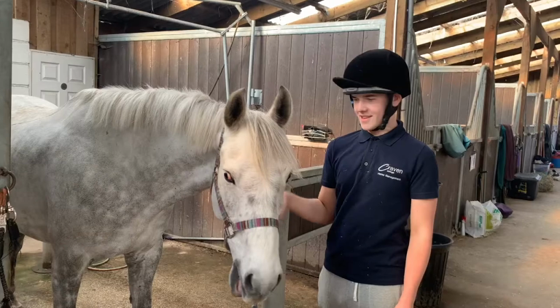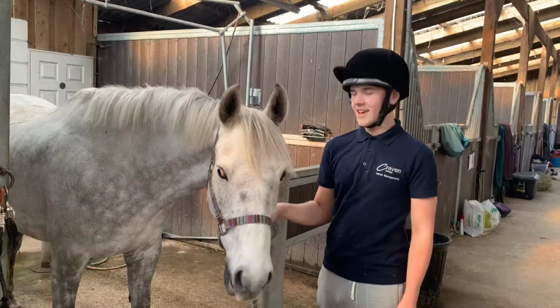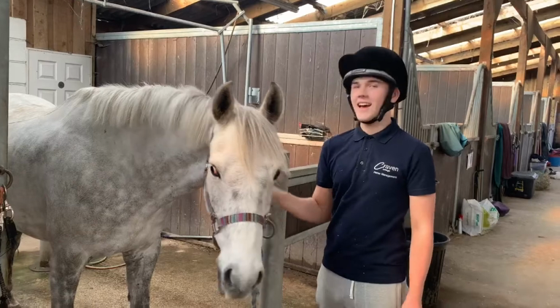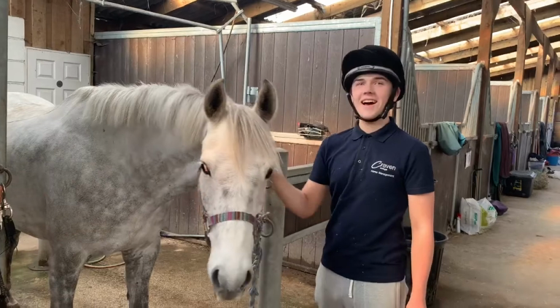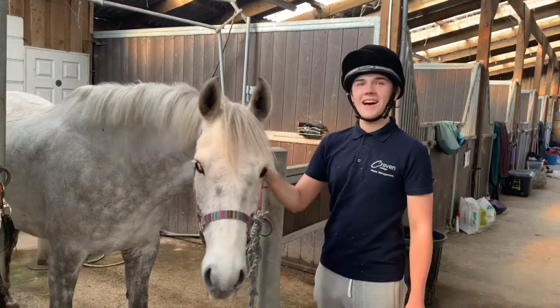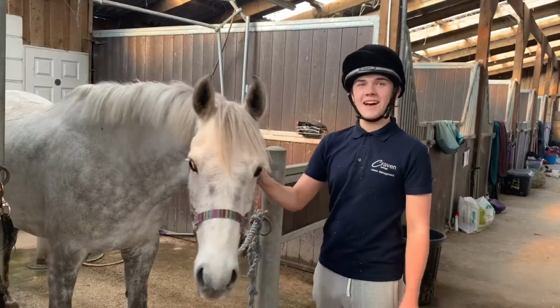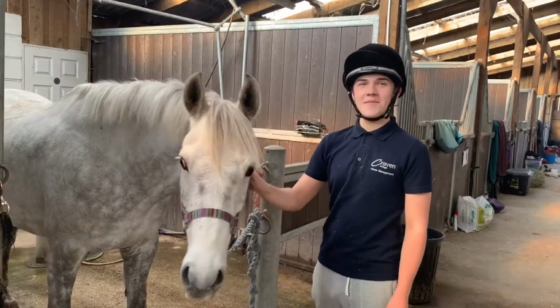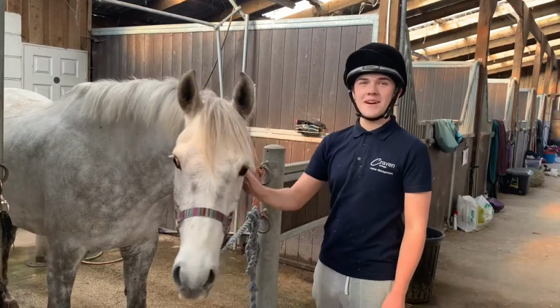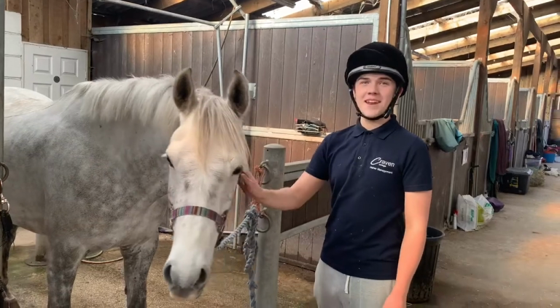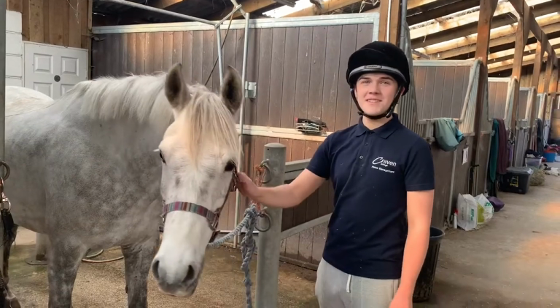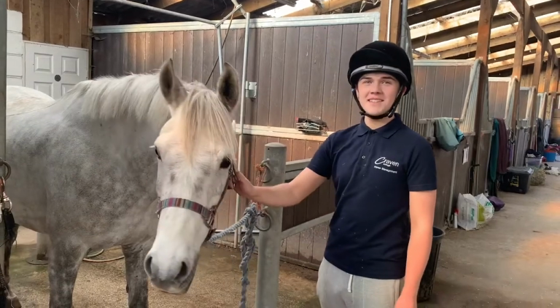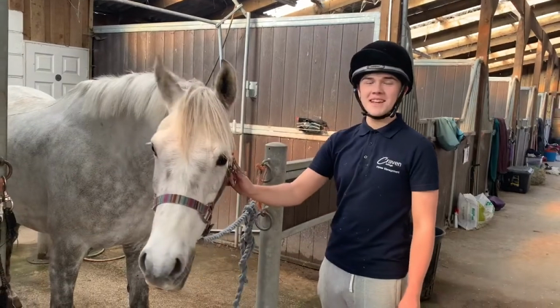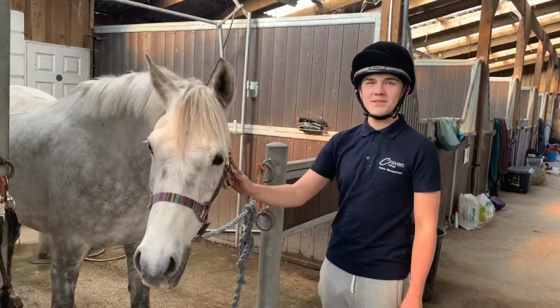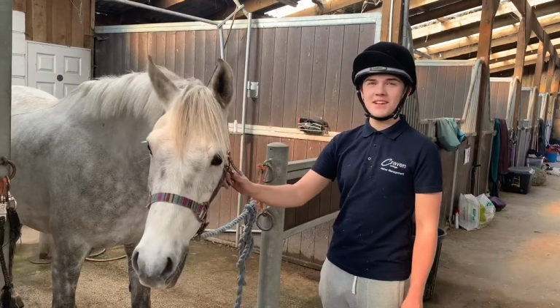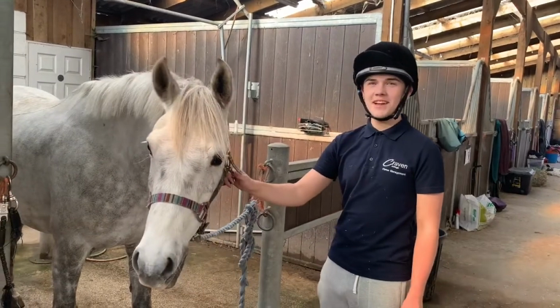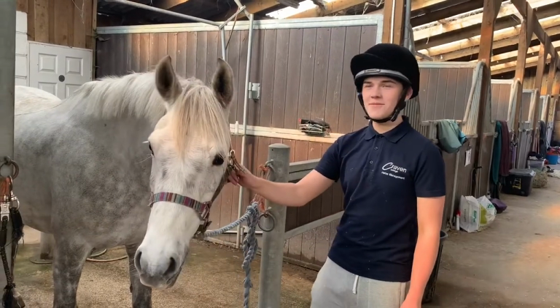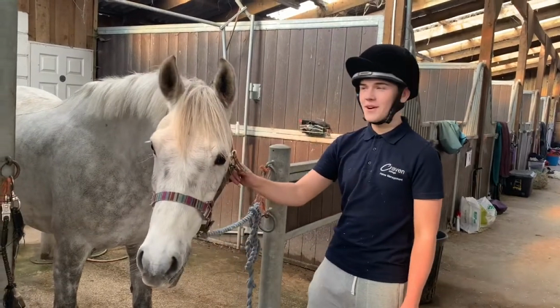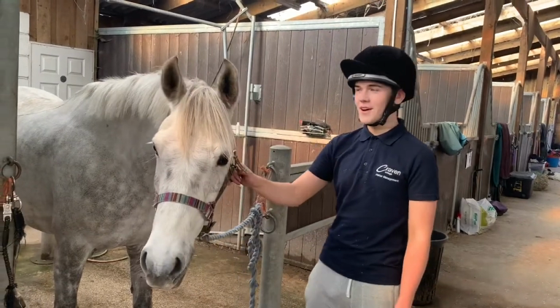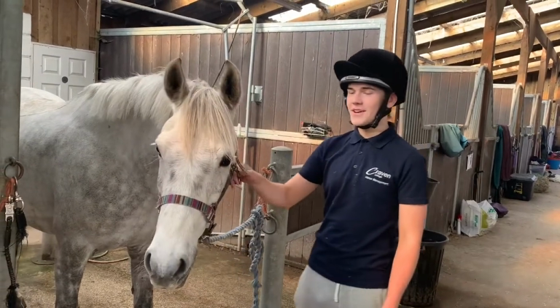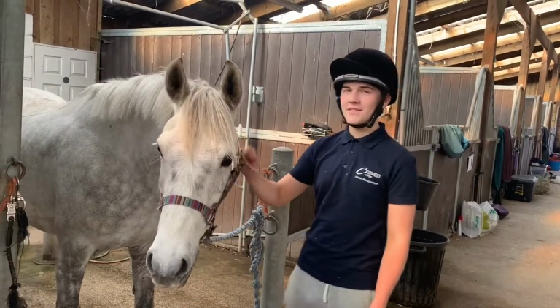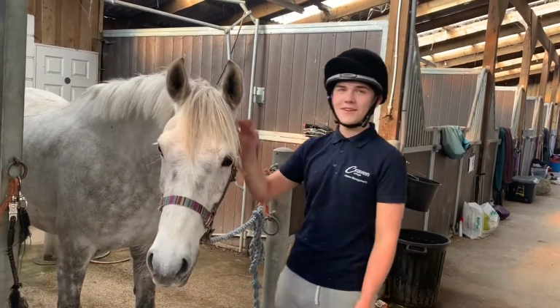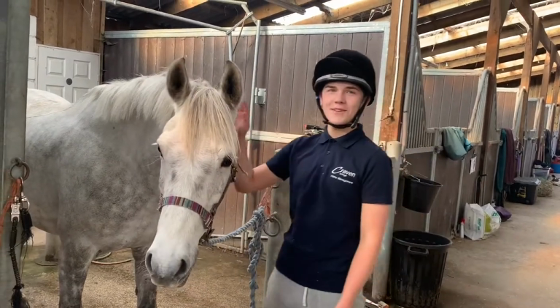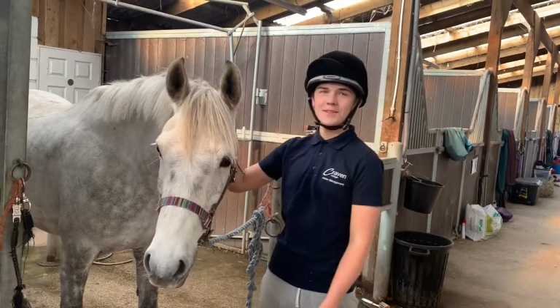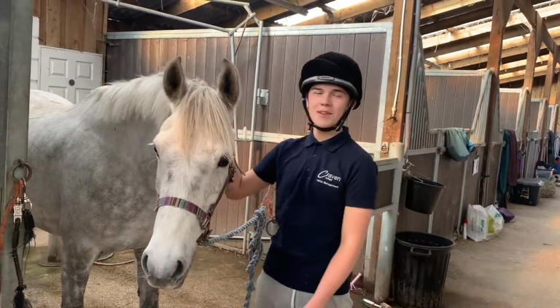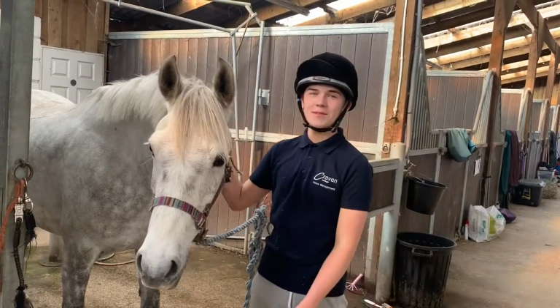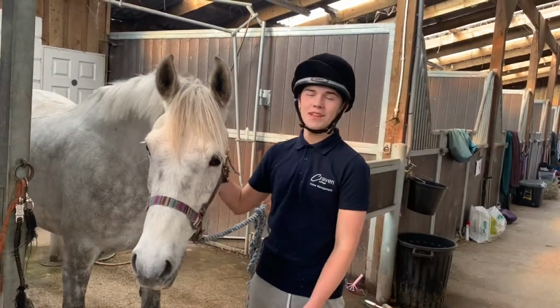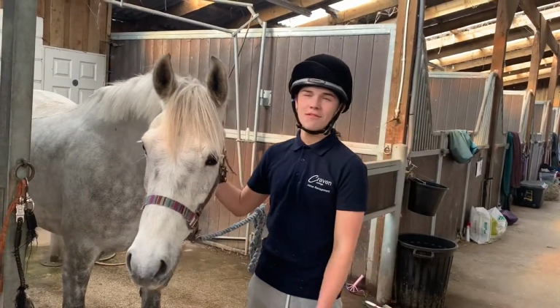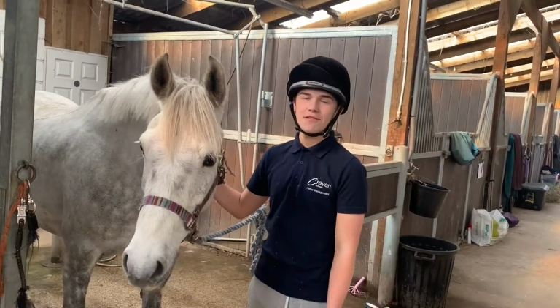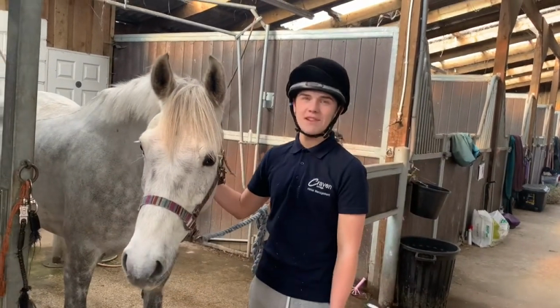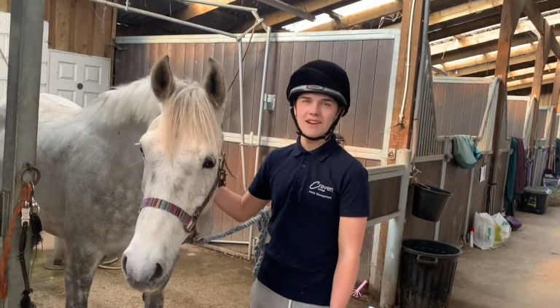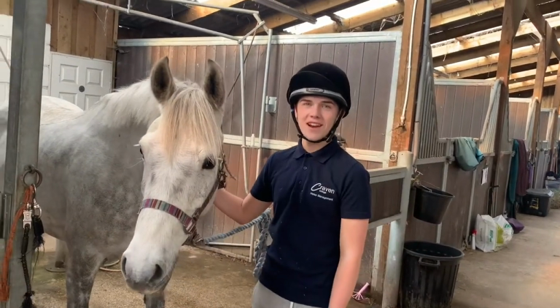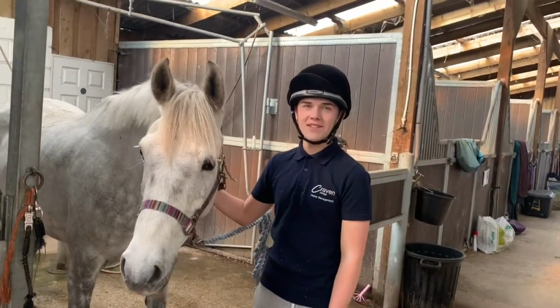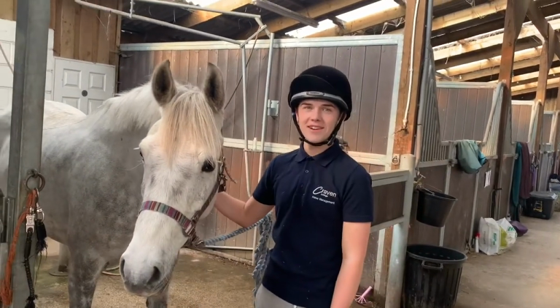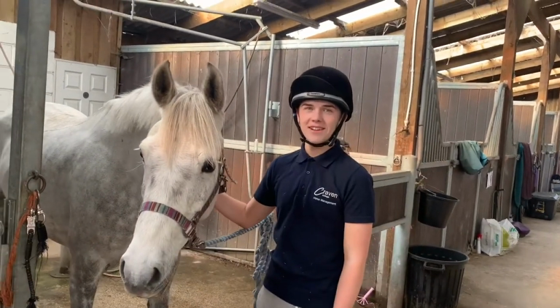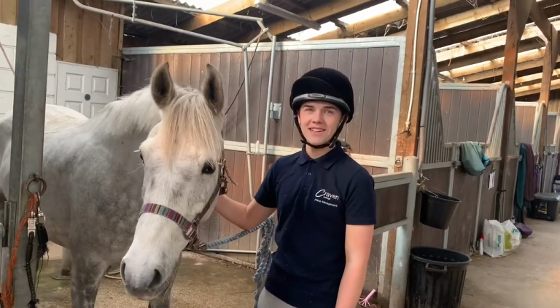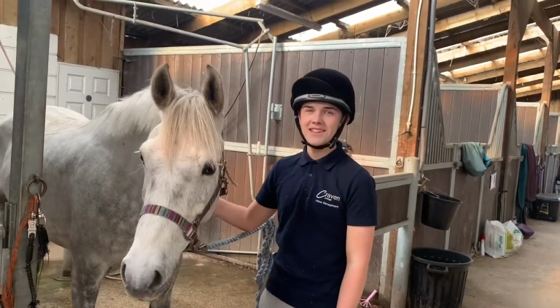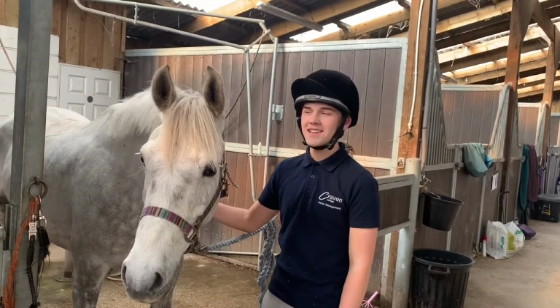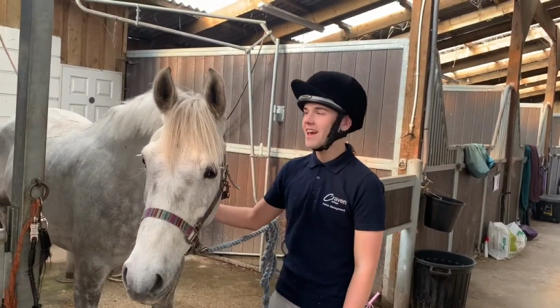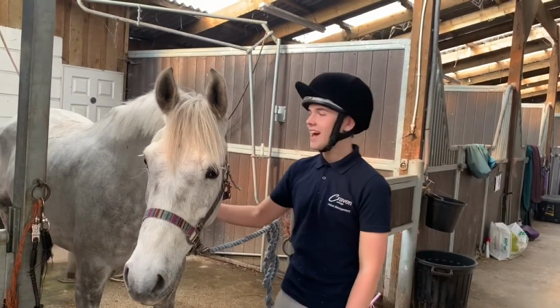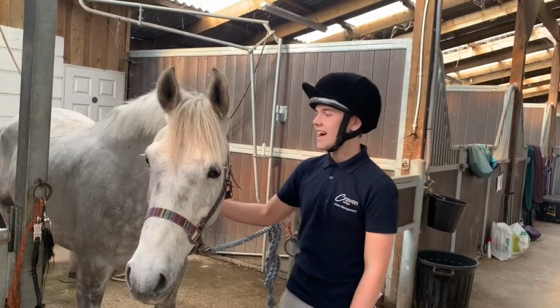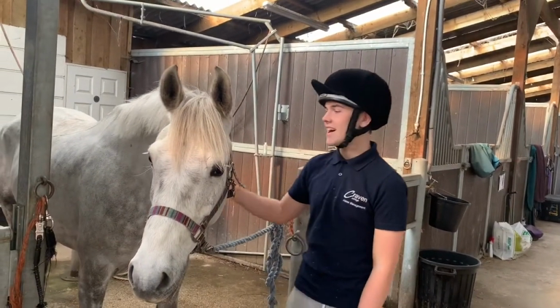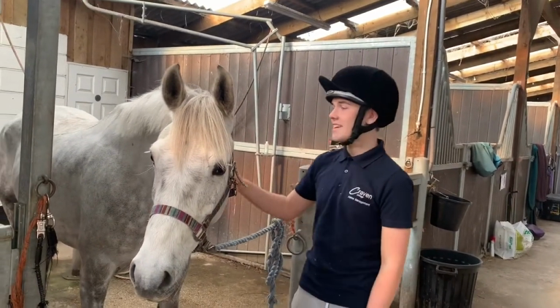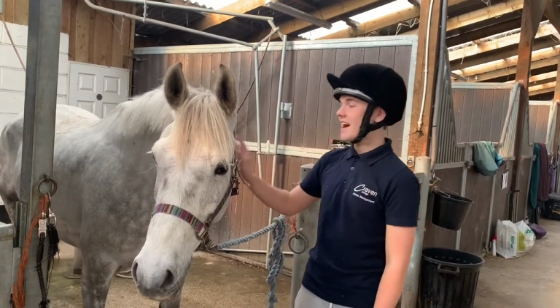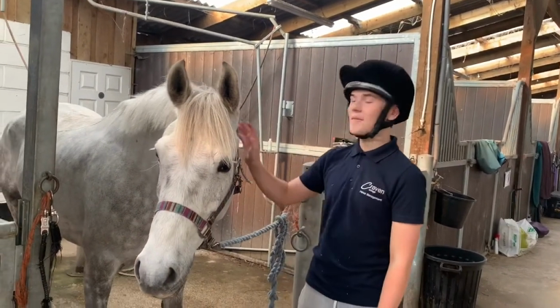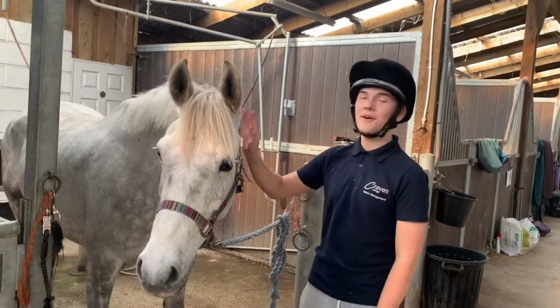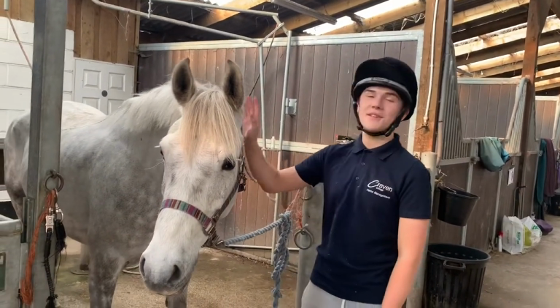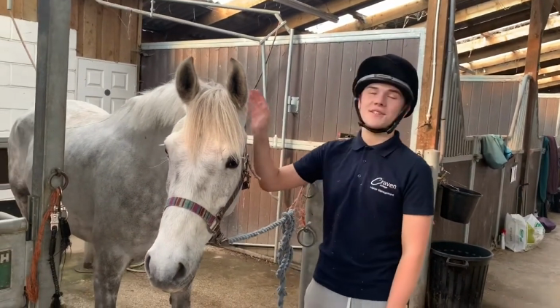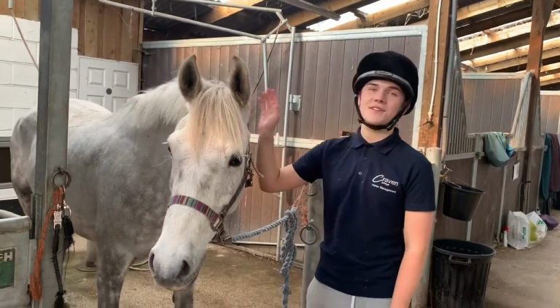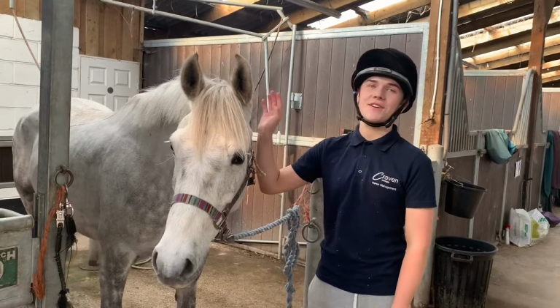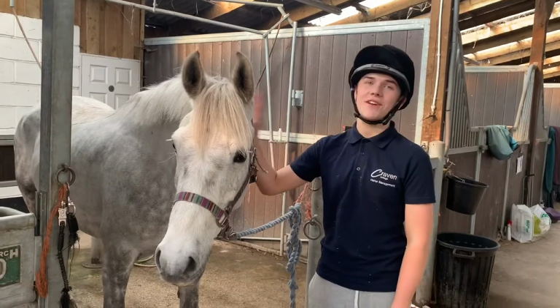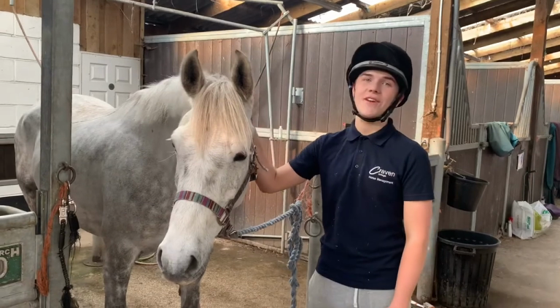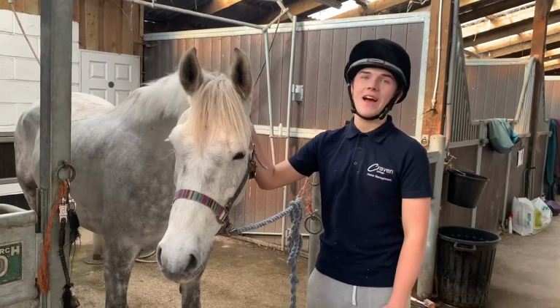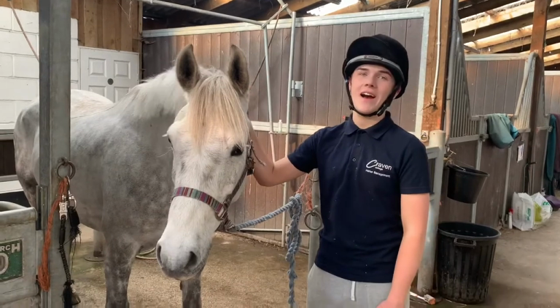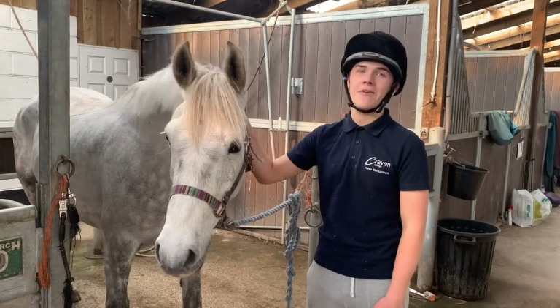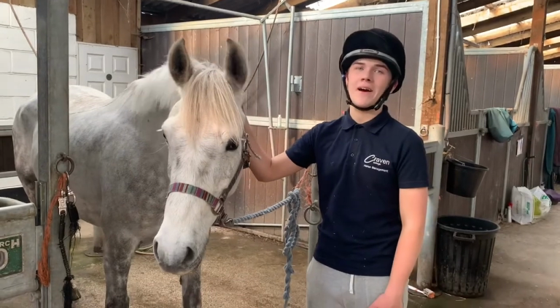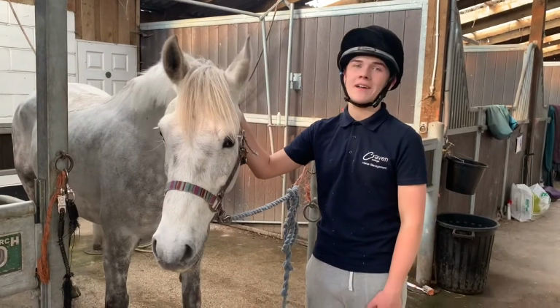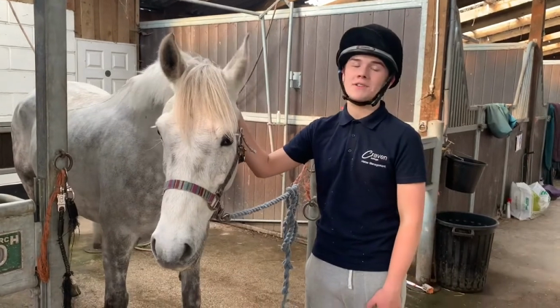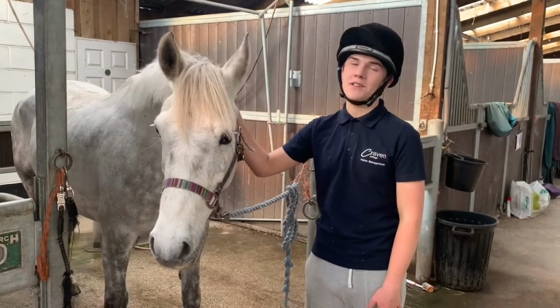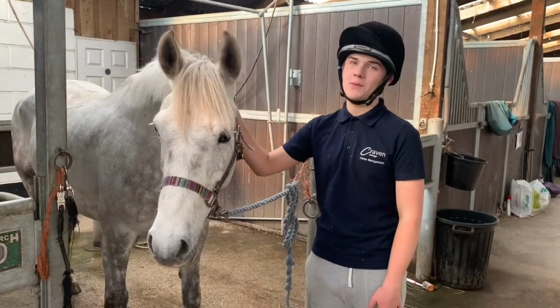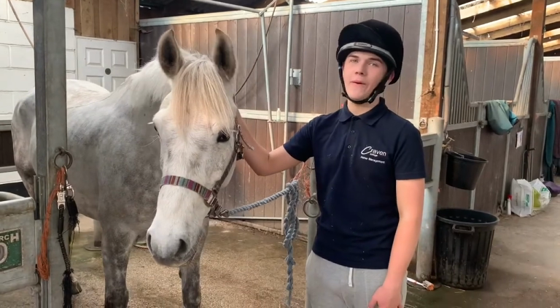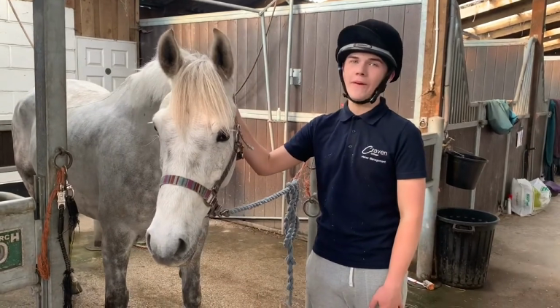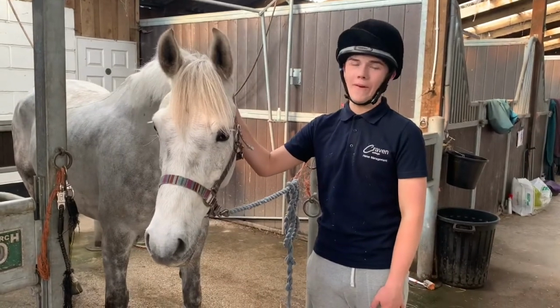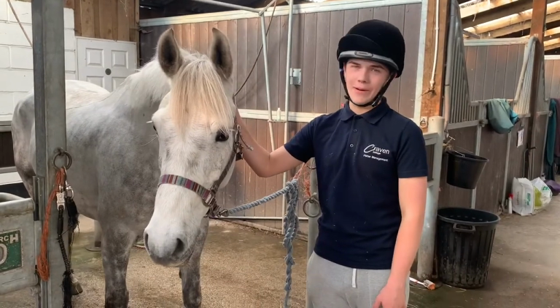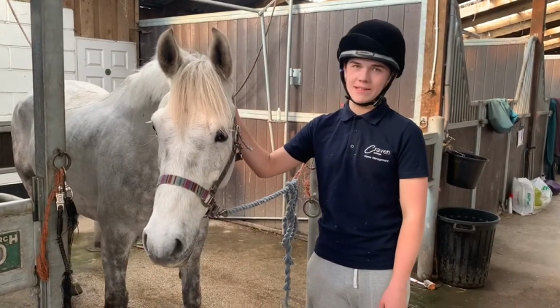Hi, my name is James Mead. I'm part of Horse Management Level 3 at Craven College, and I'm going to show you how I transport horses.